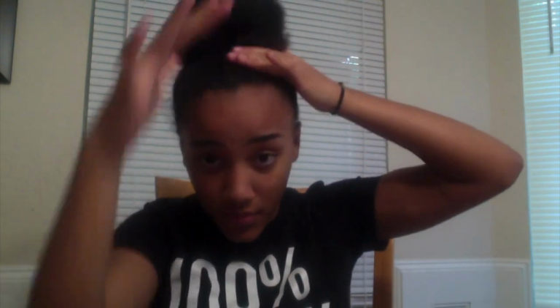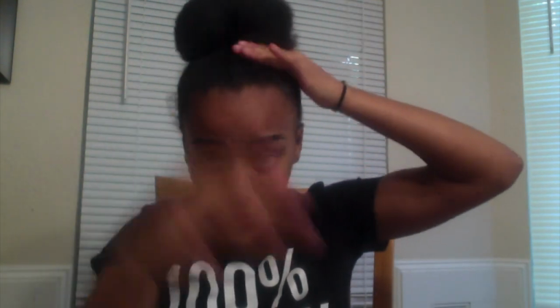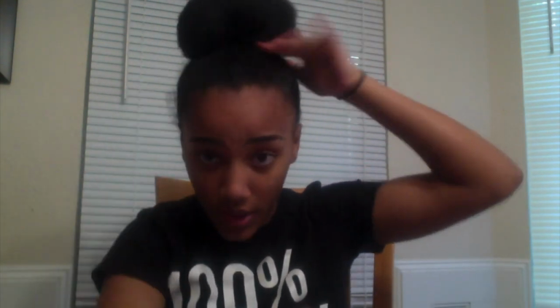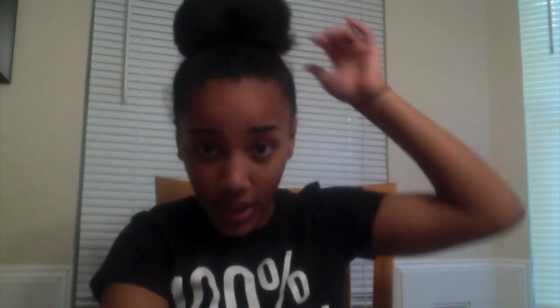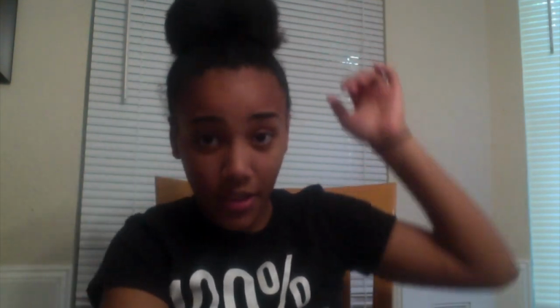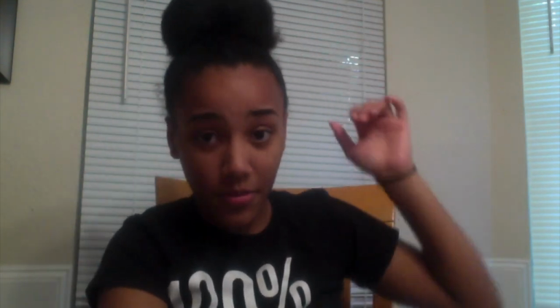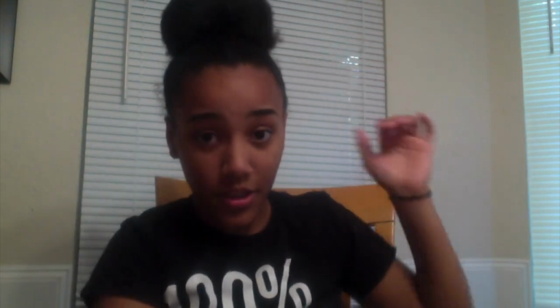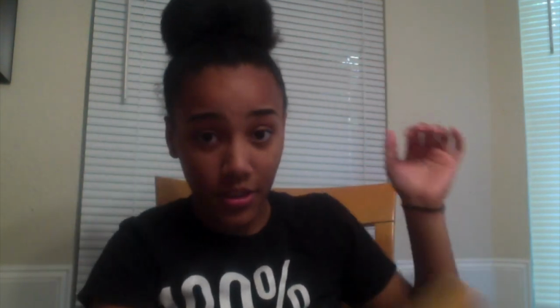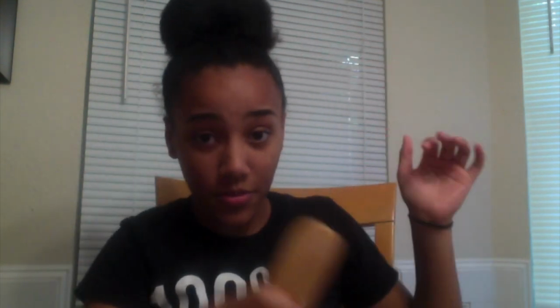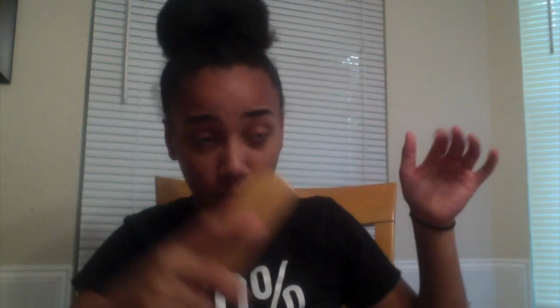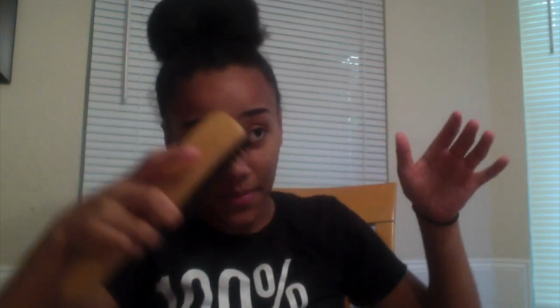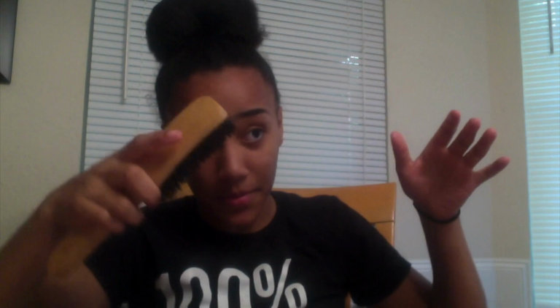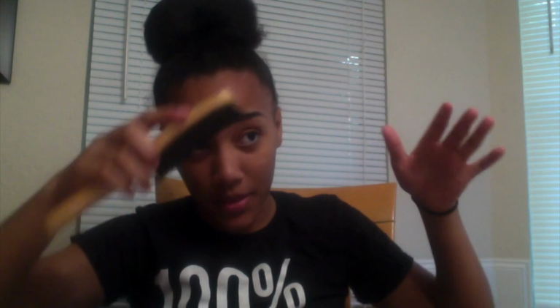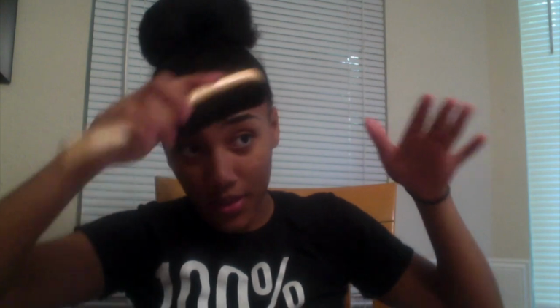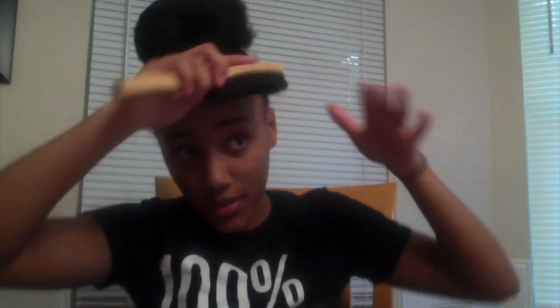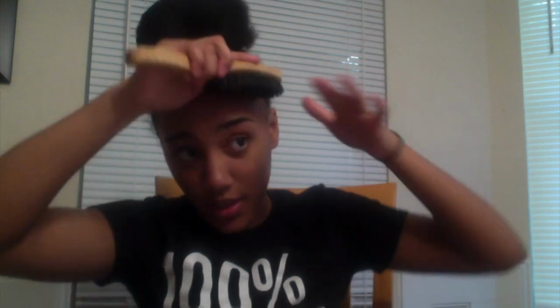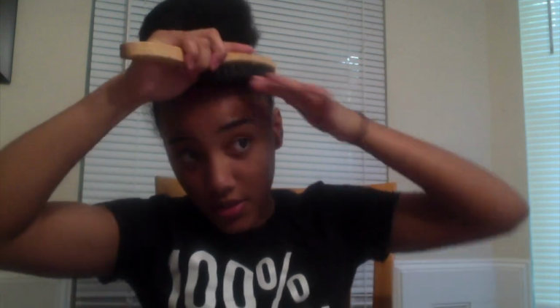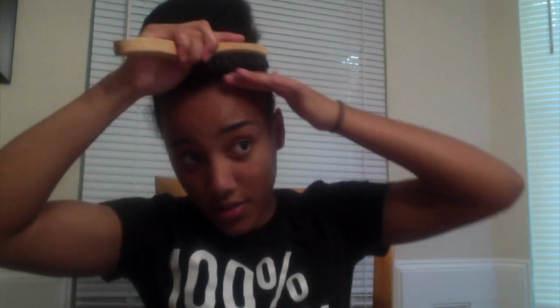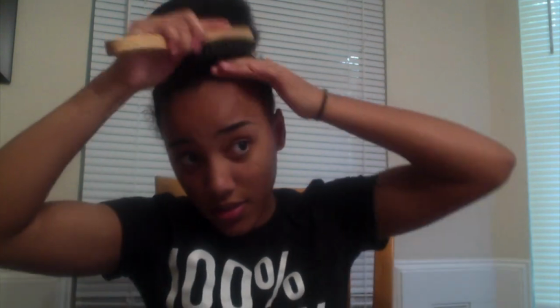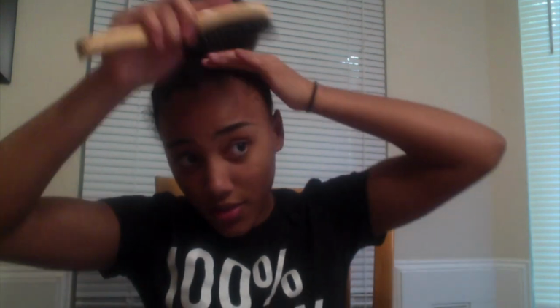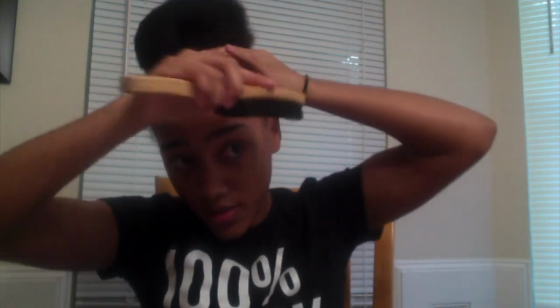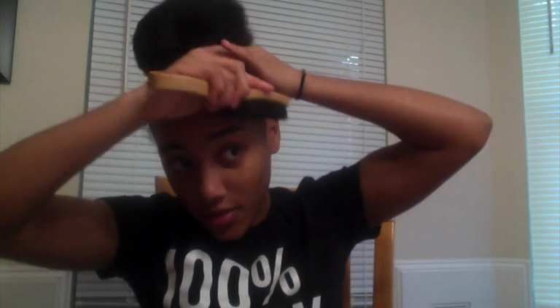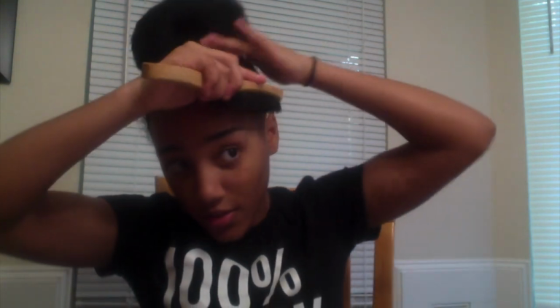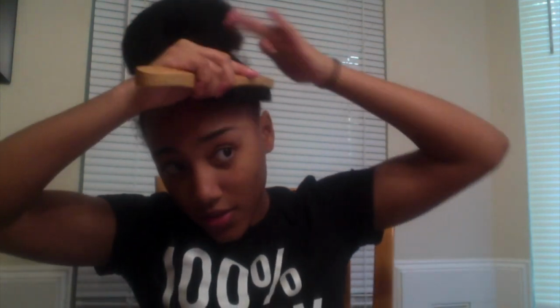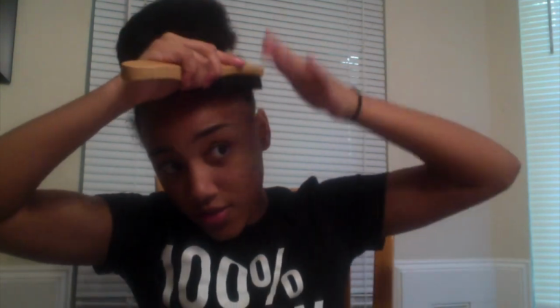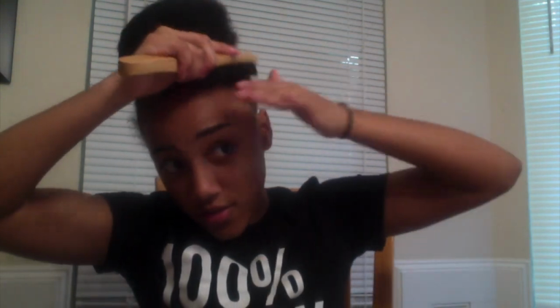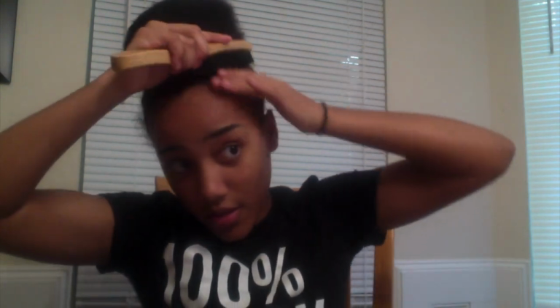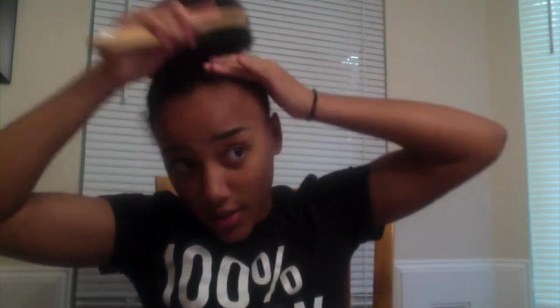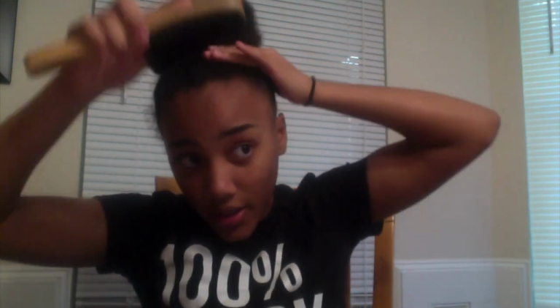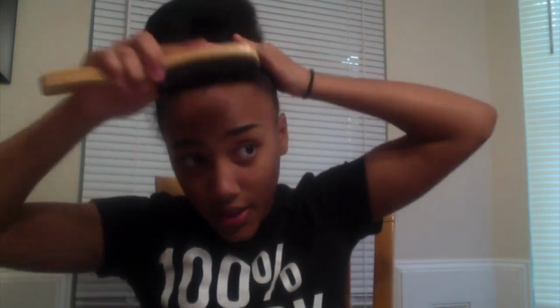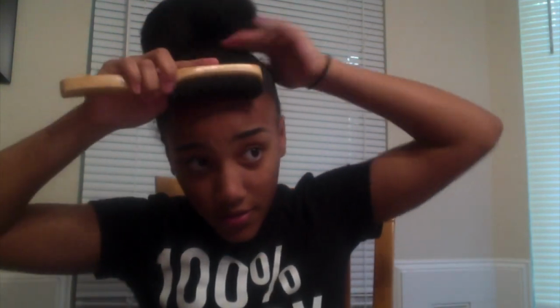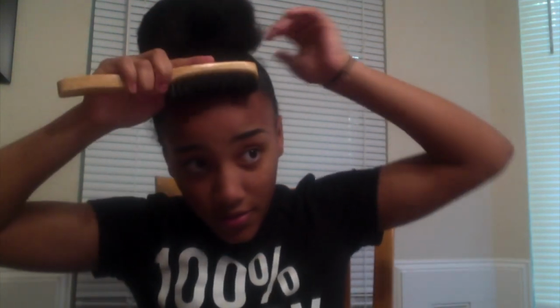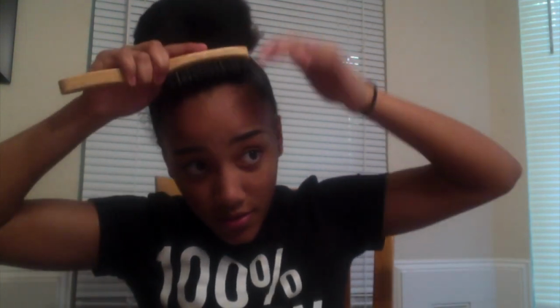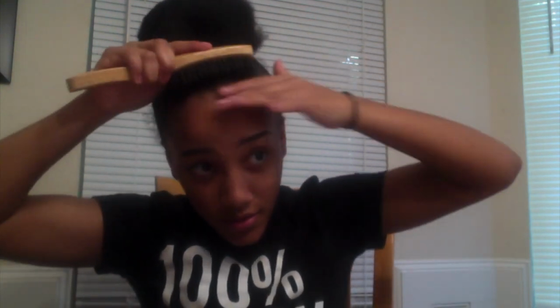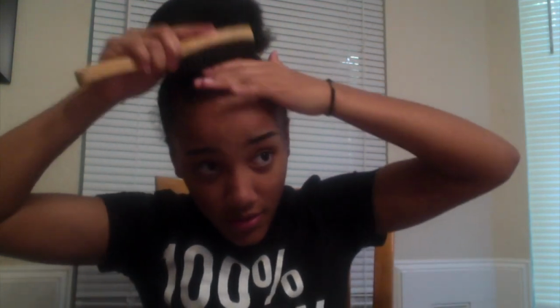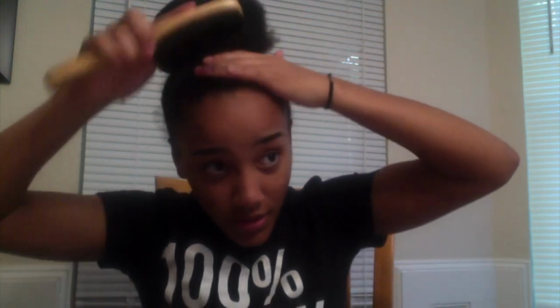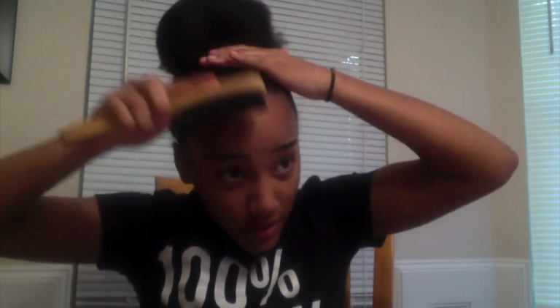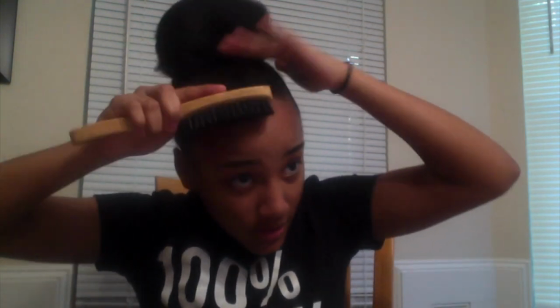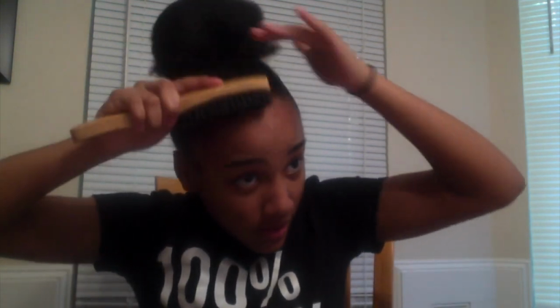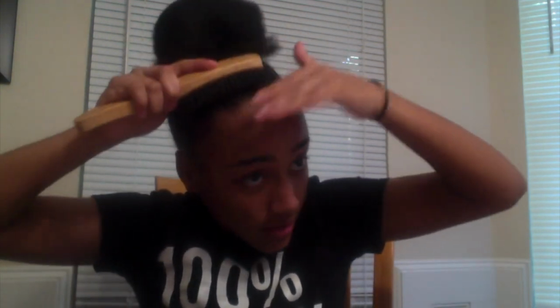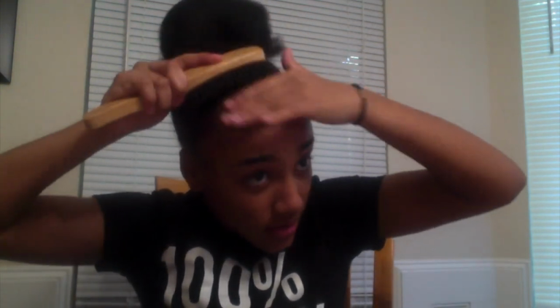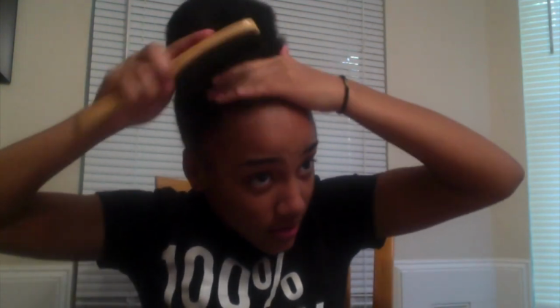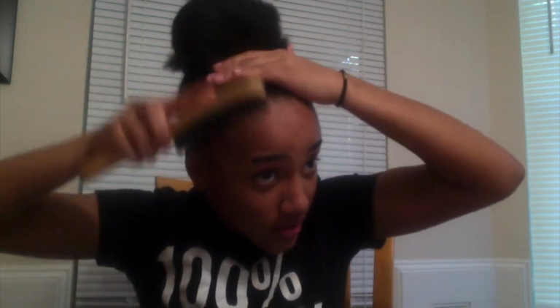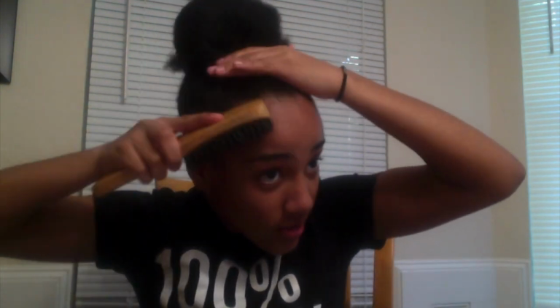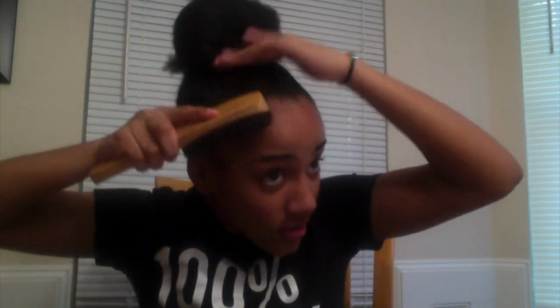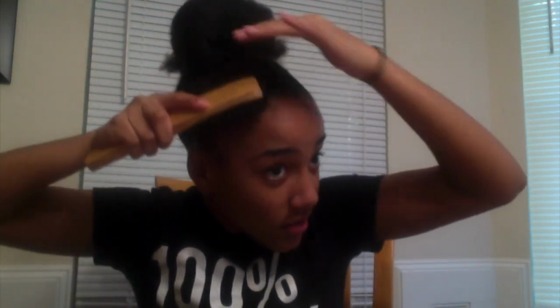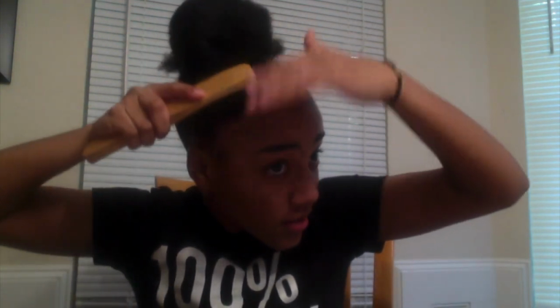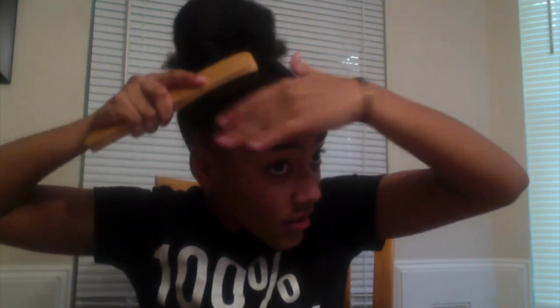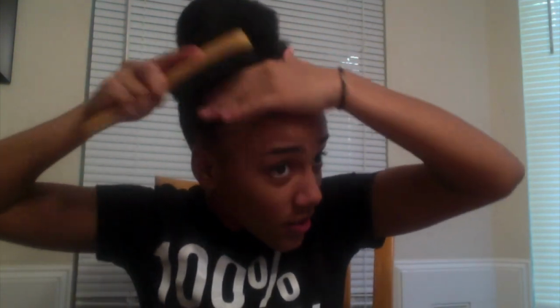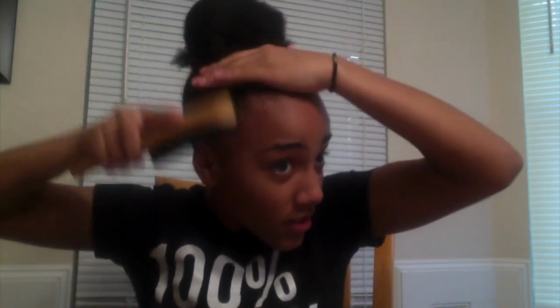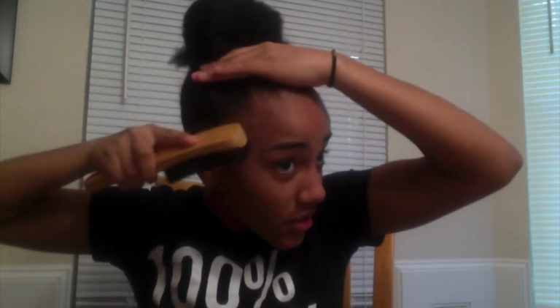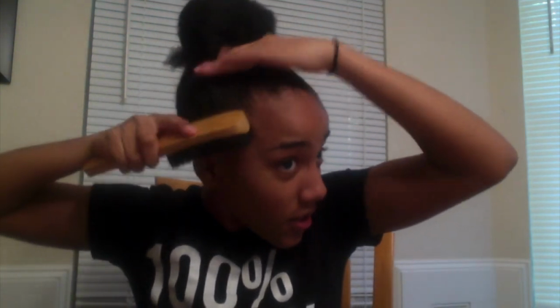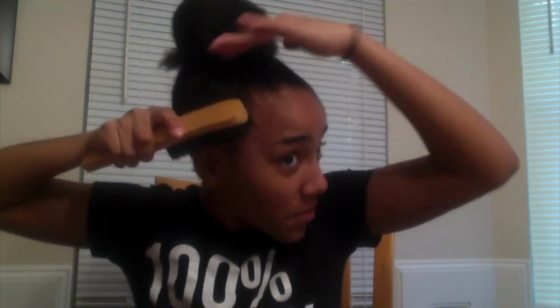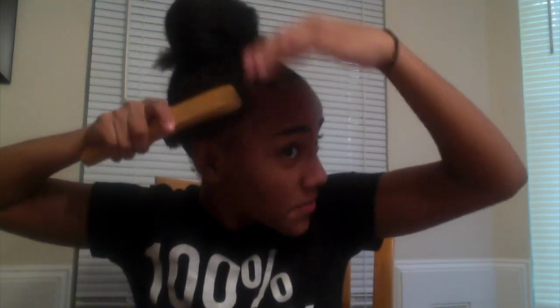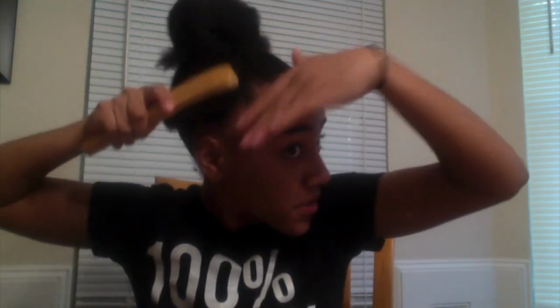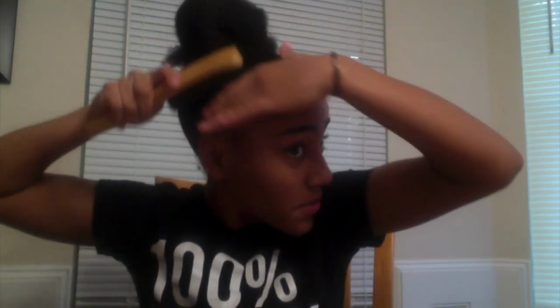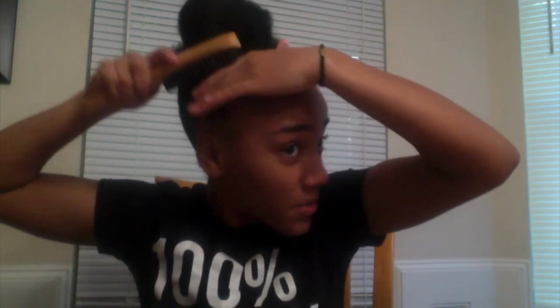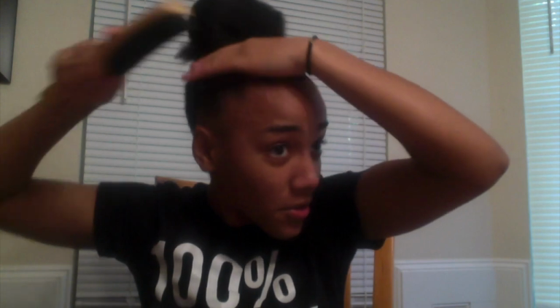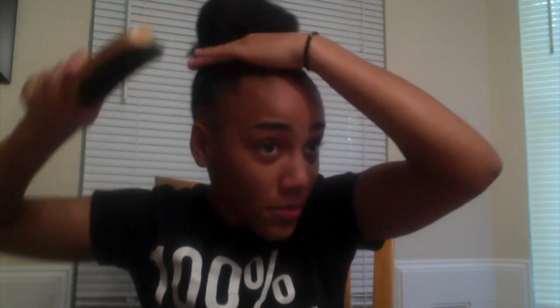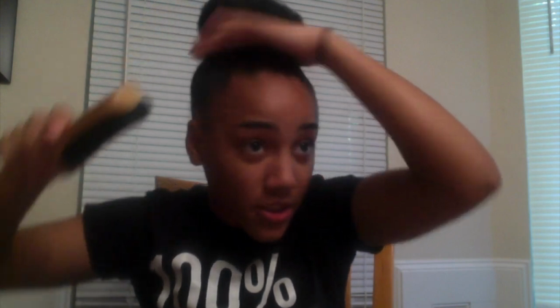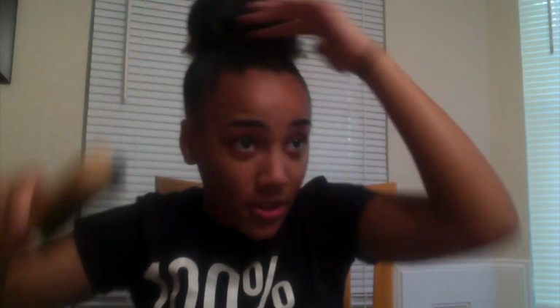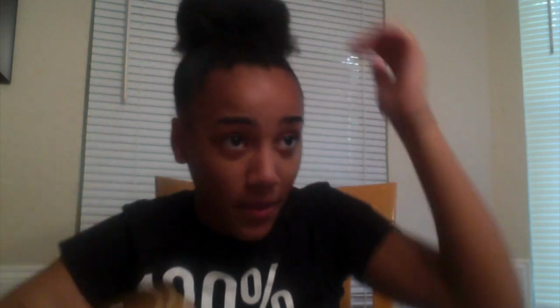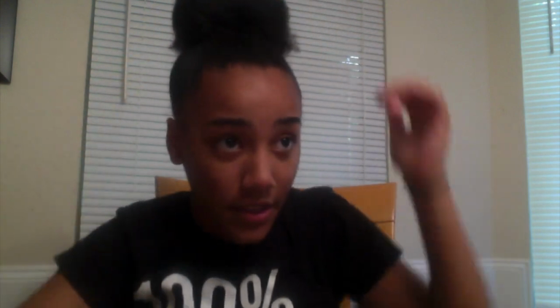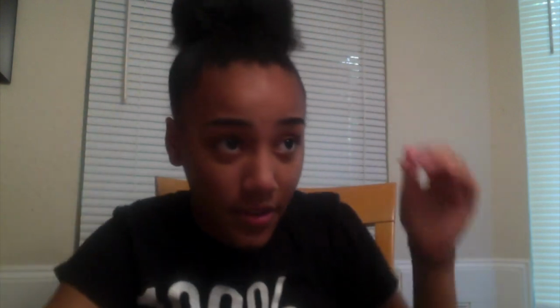Okay, now I'm gonna use bobby pins. It's not time yet because I'm still brushing up my hair.